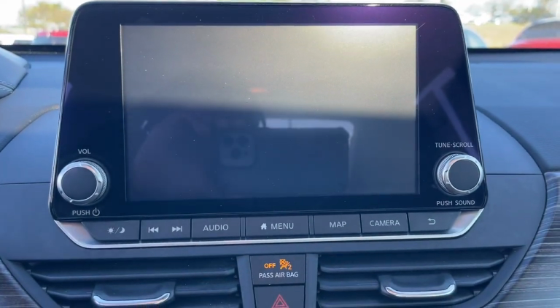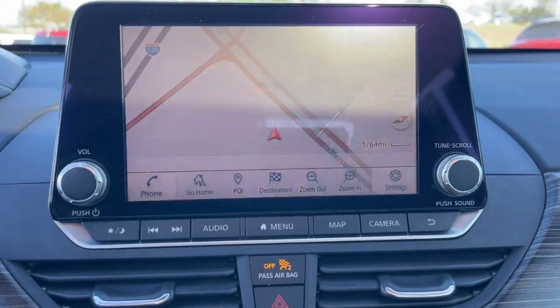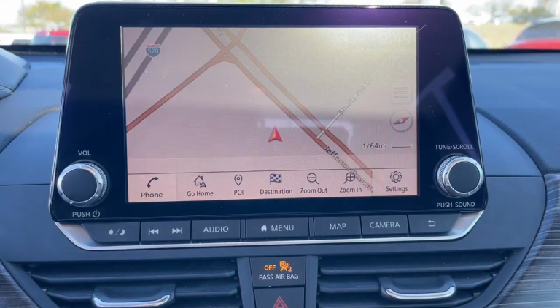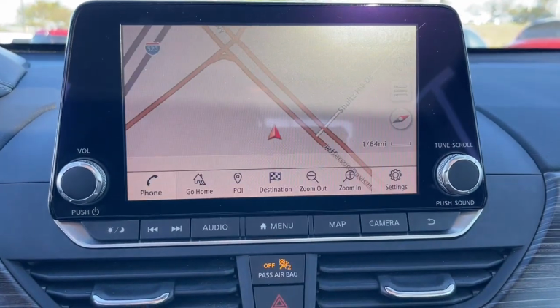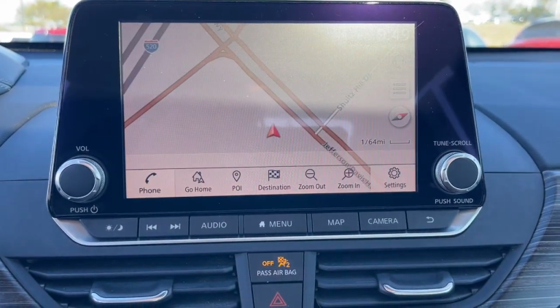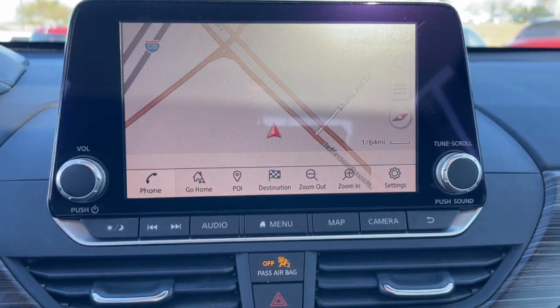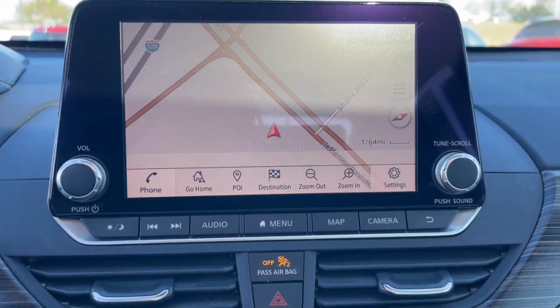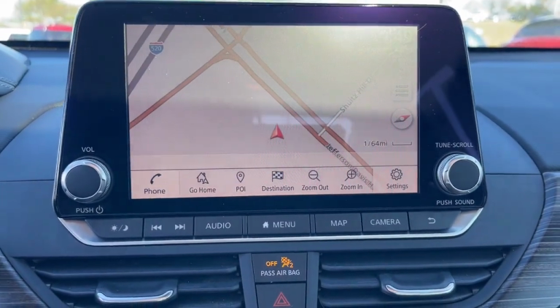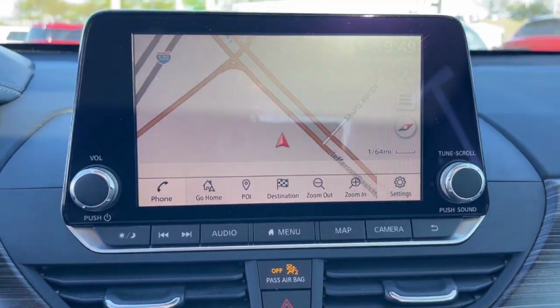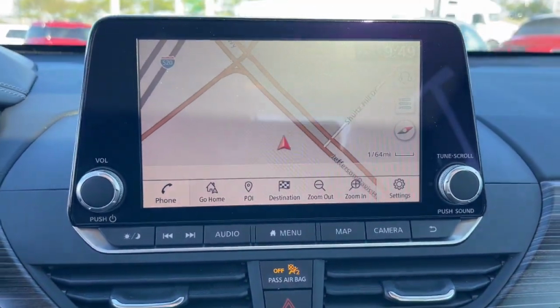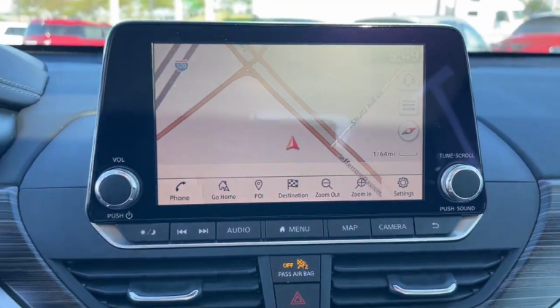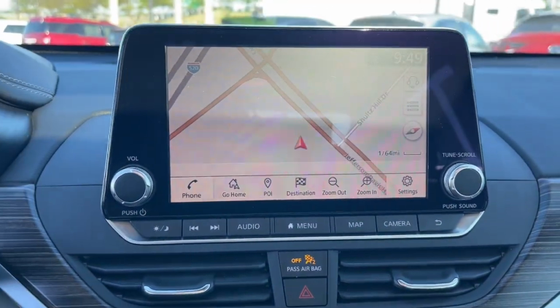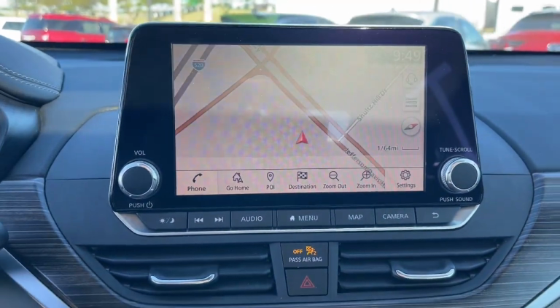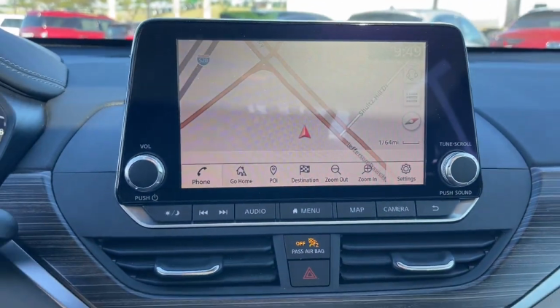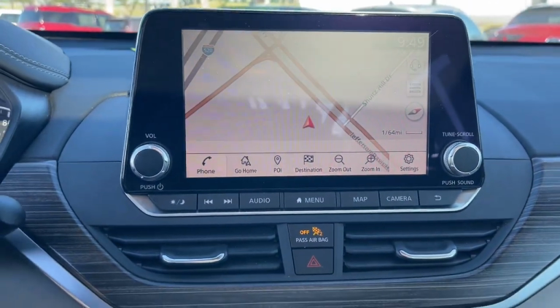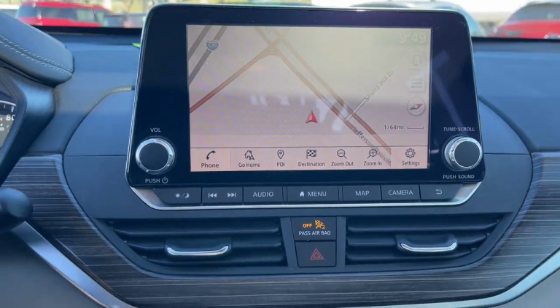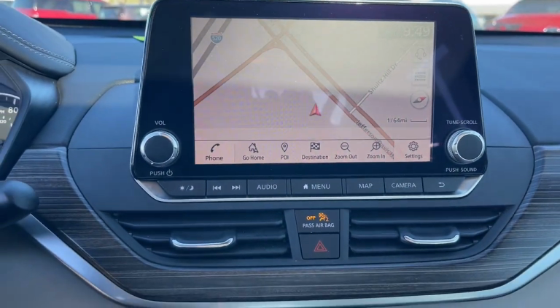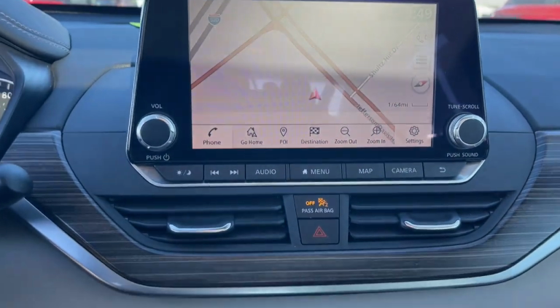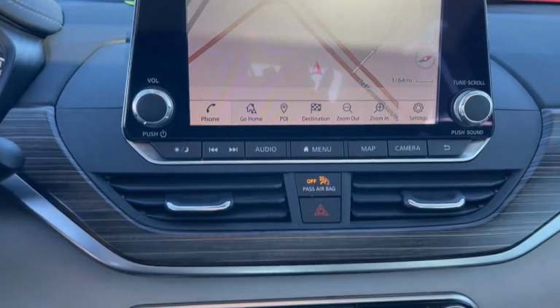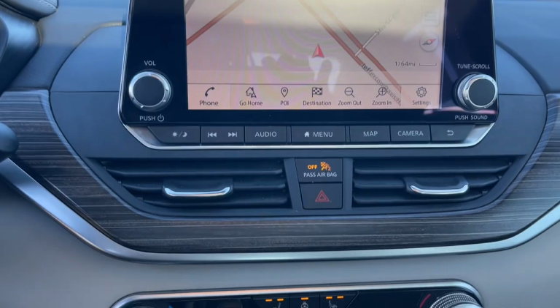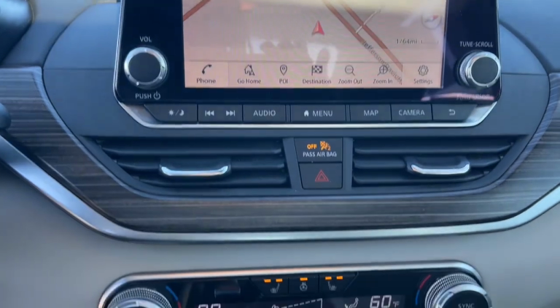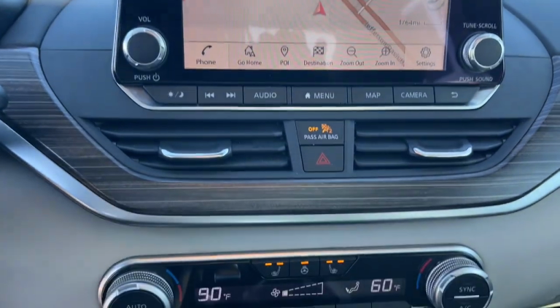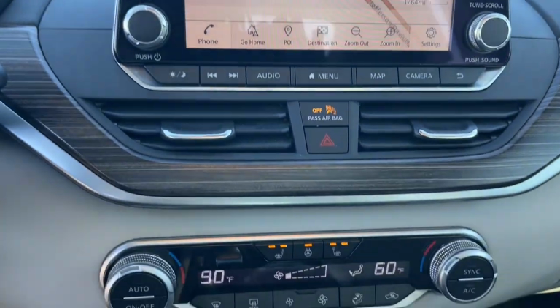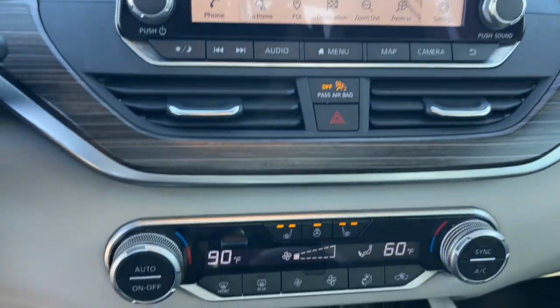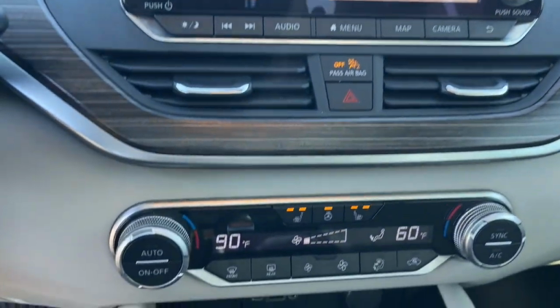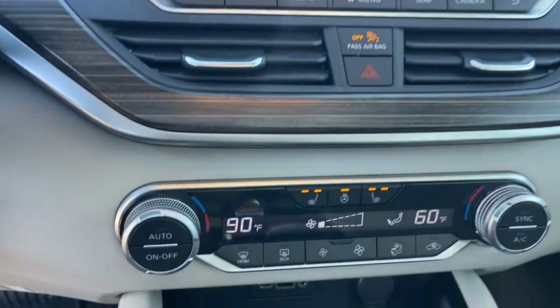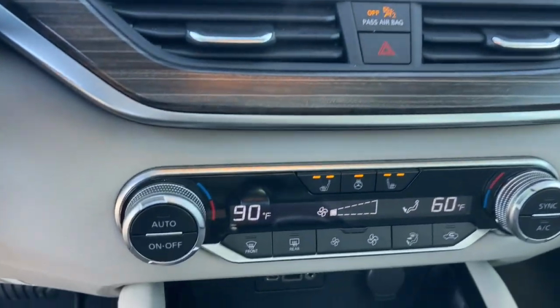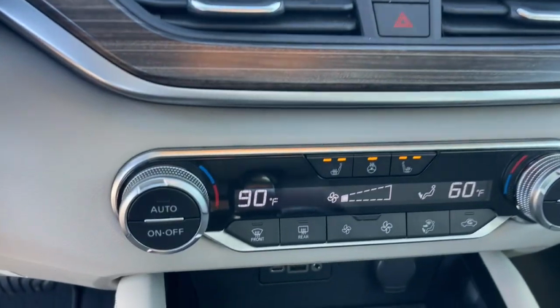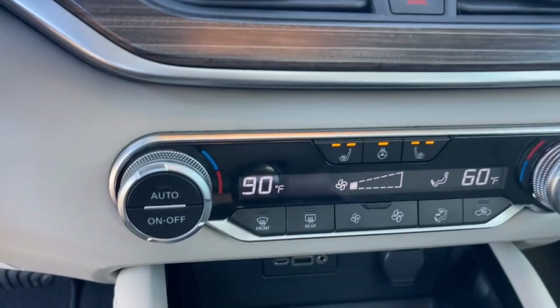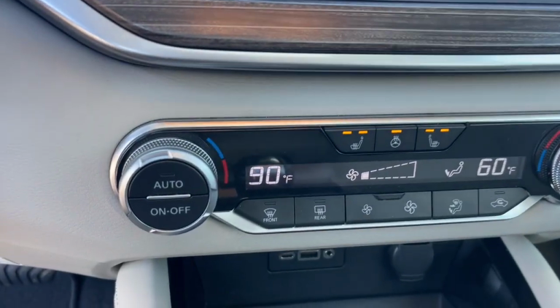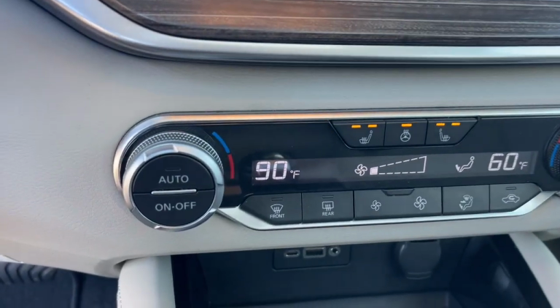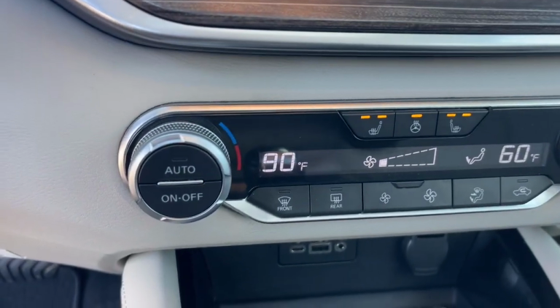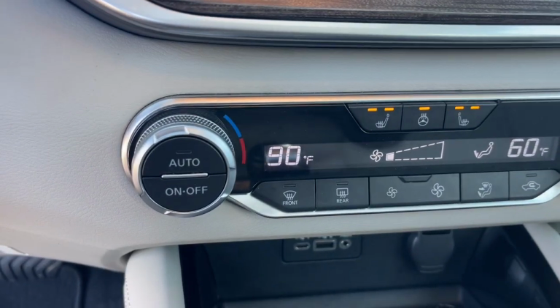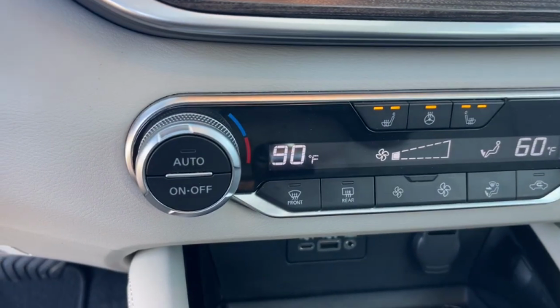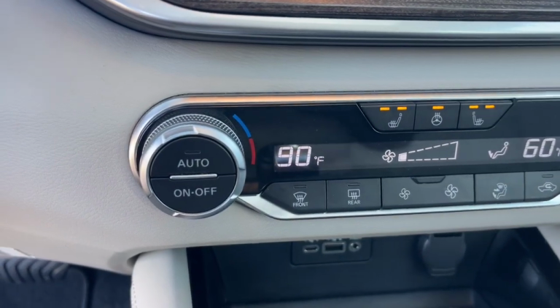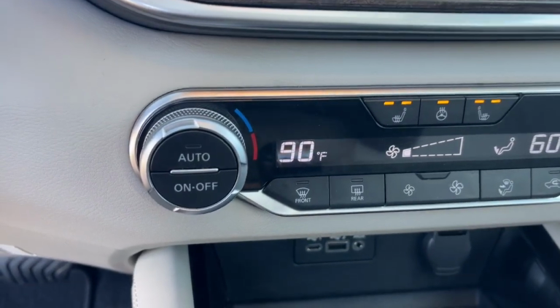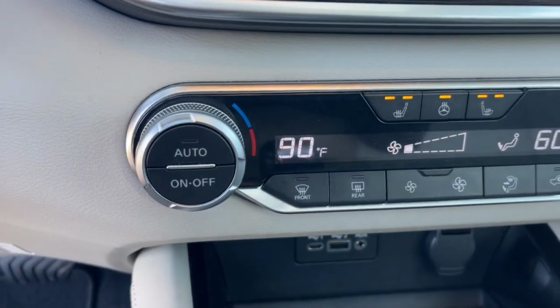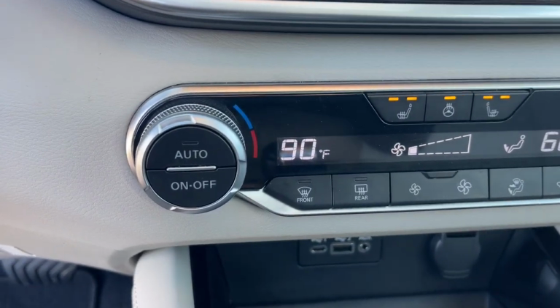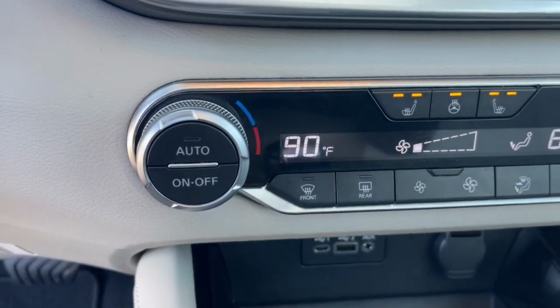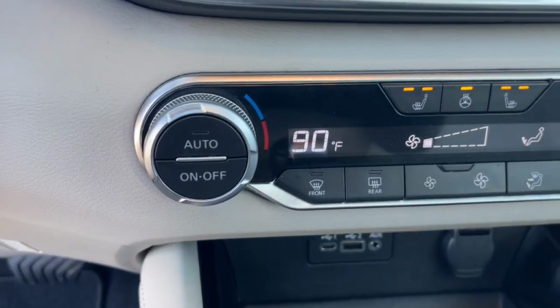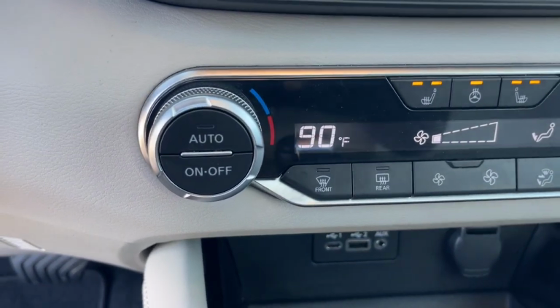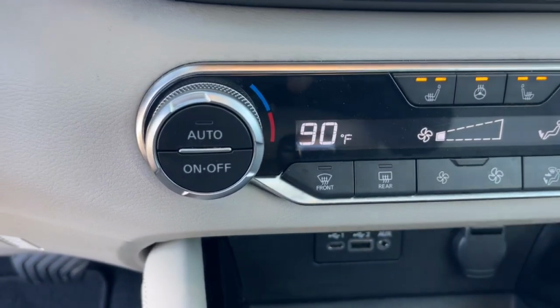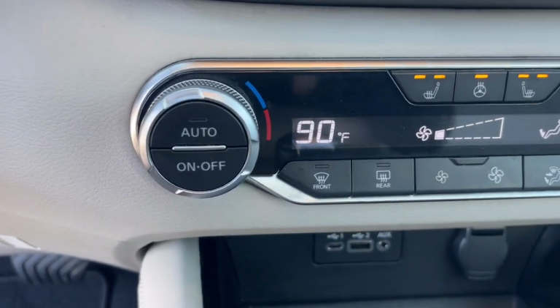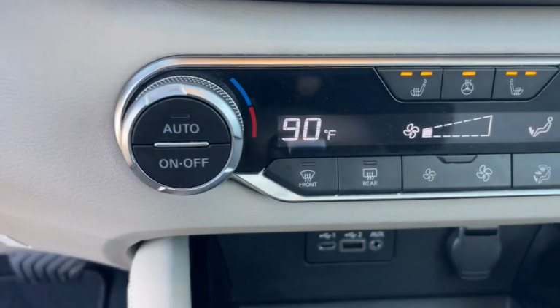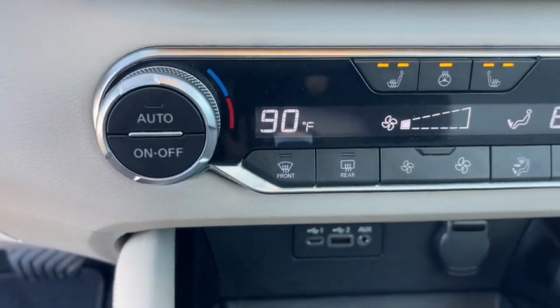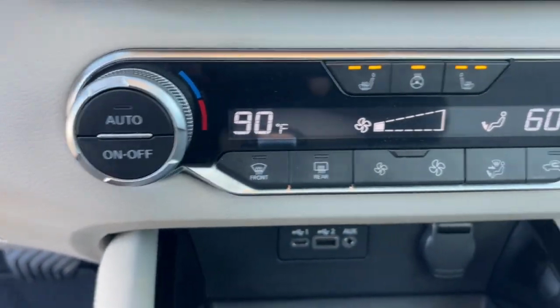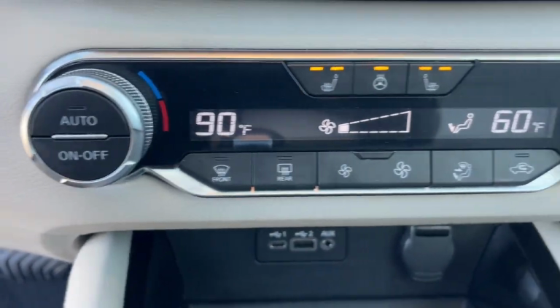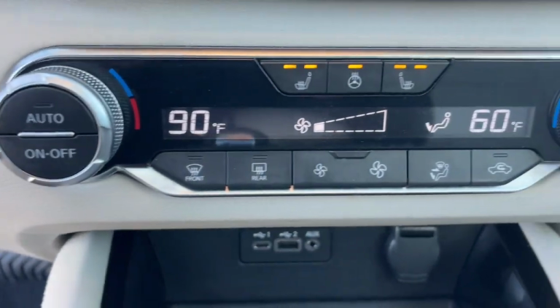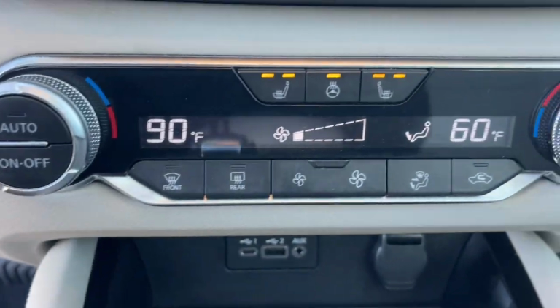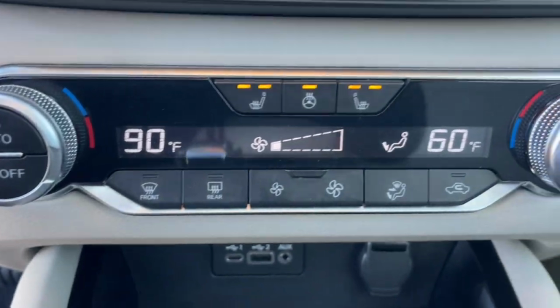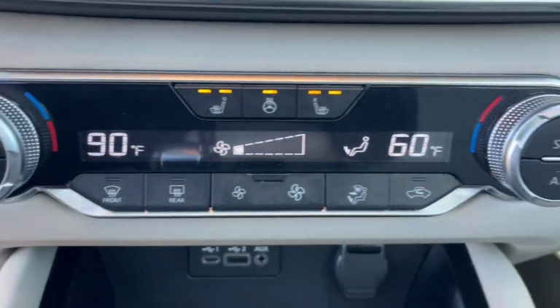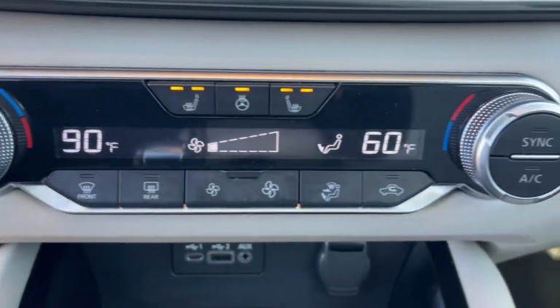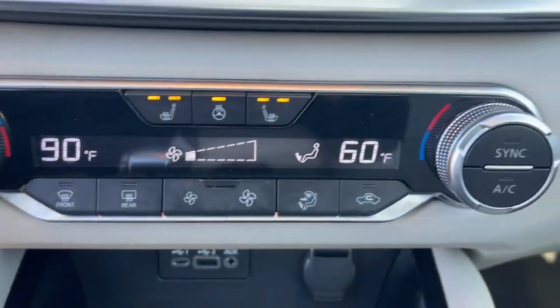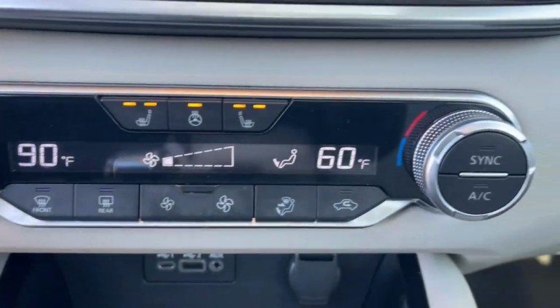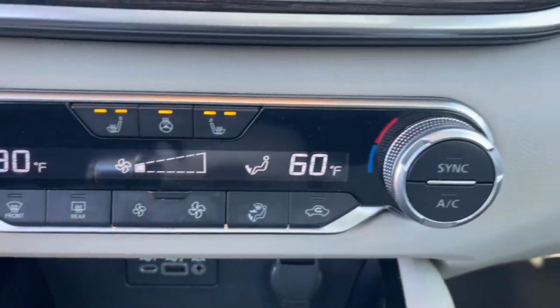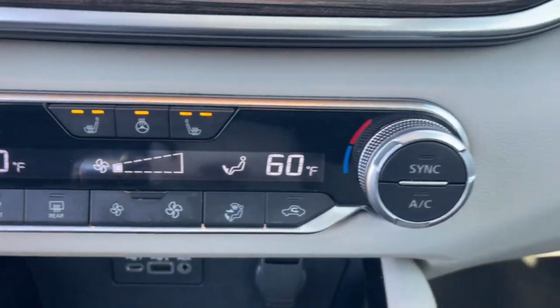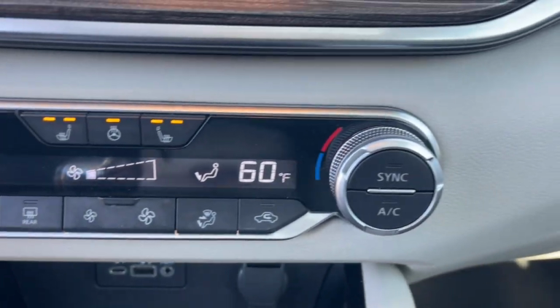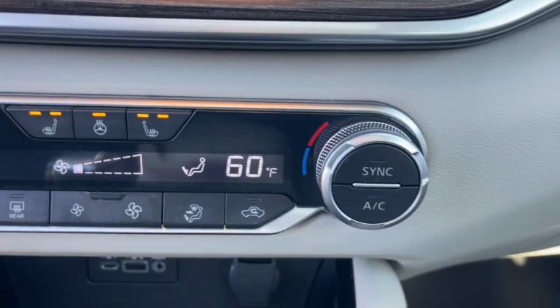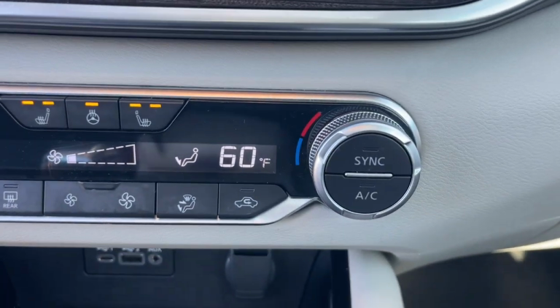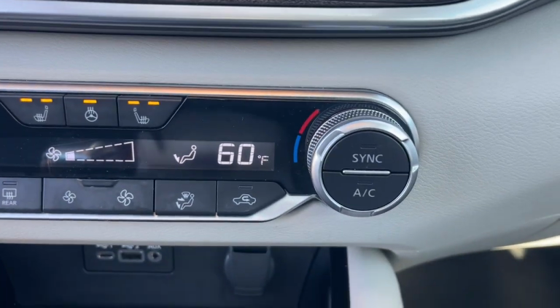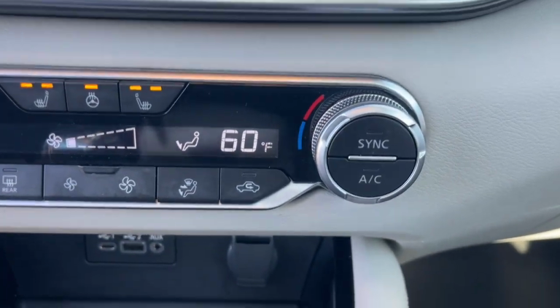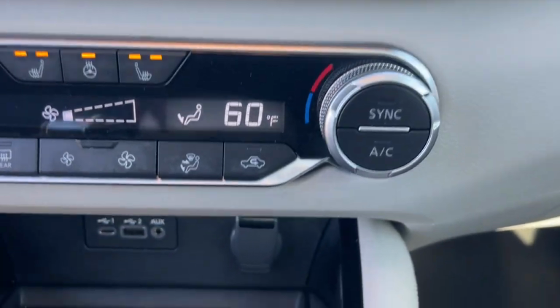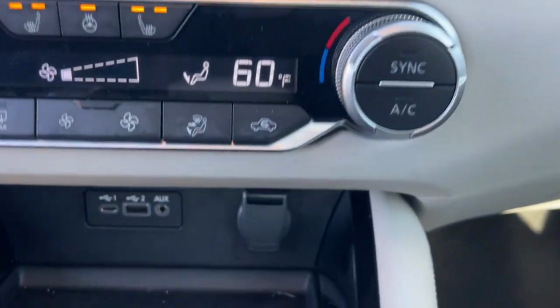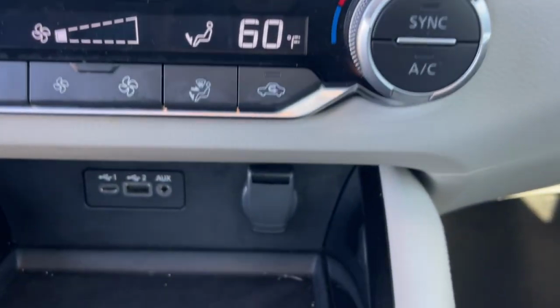Sacrifice nothing. This Altima has it all. Our team will give you an outstanding test drive experience. Stop in today.